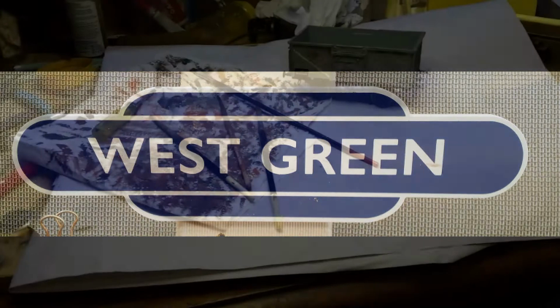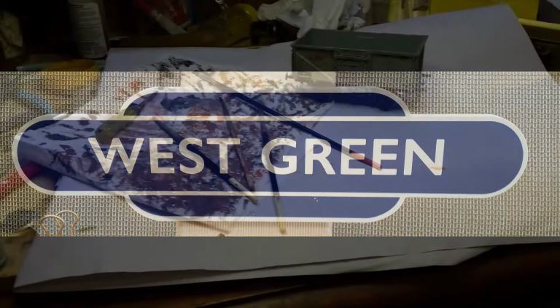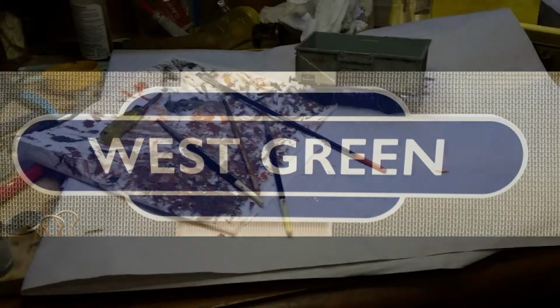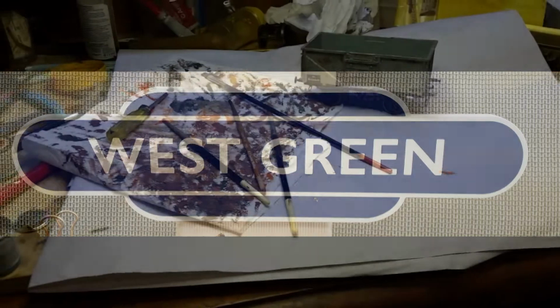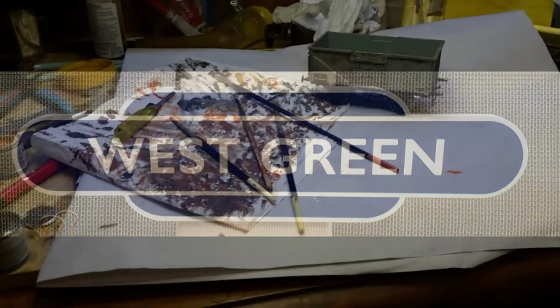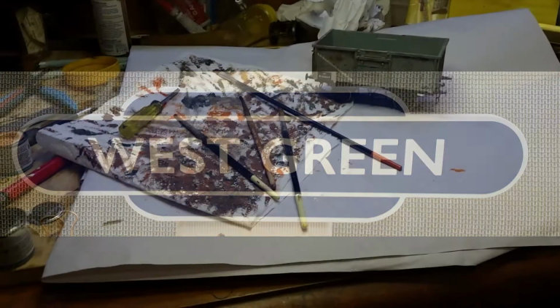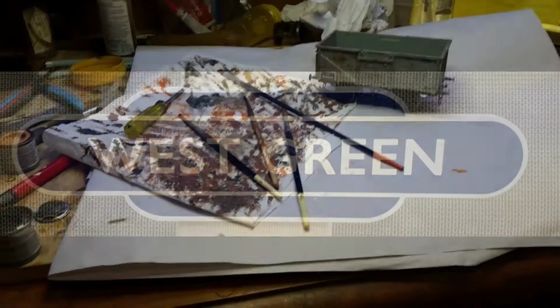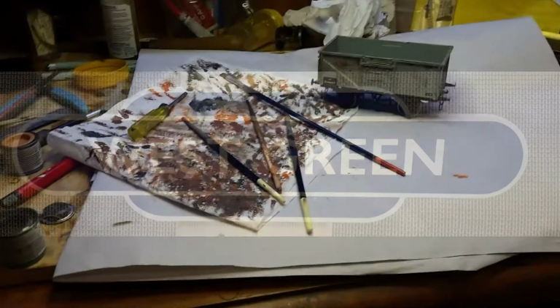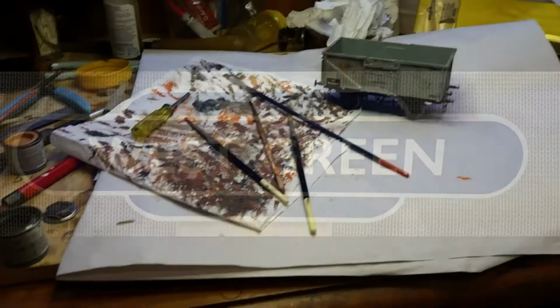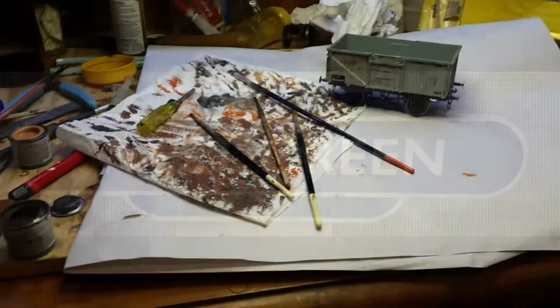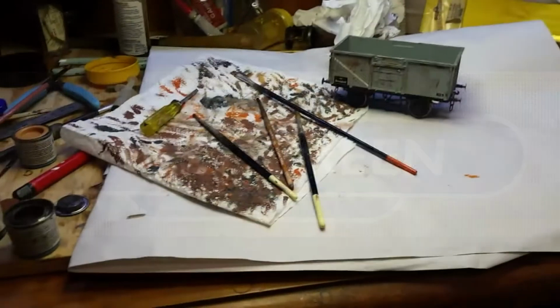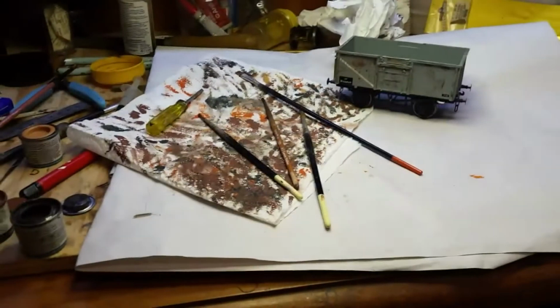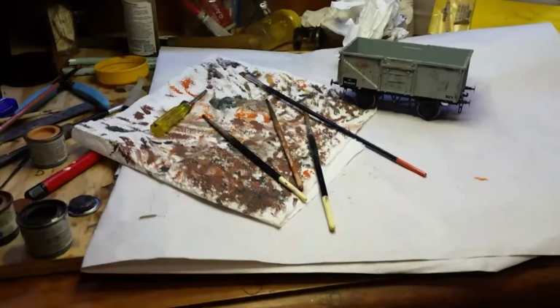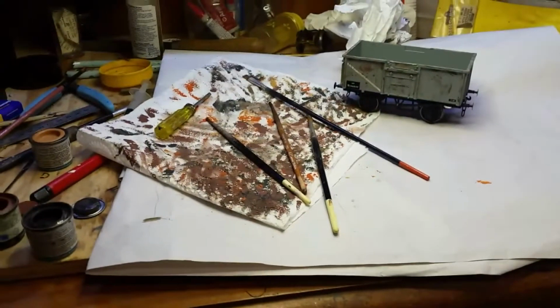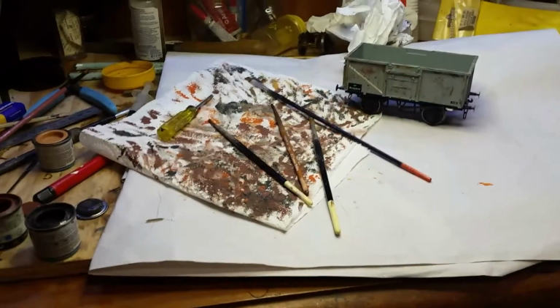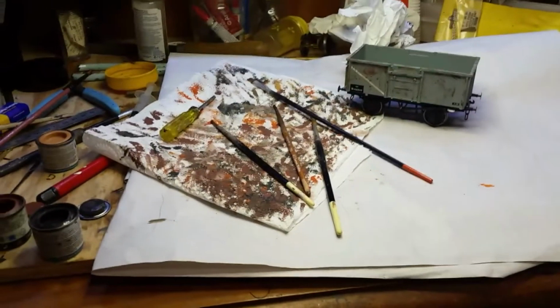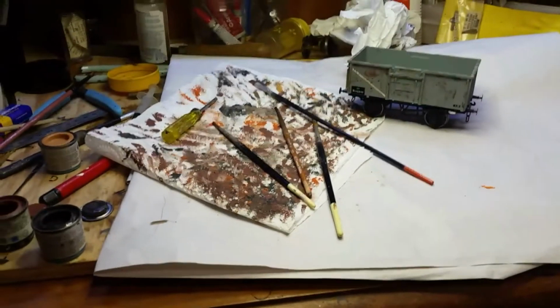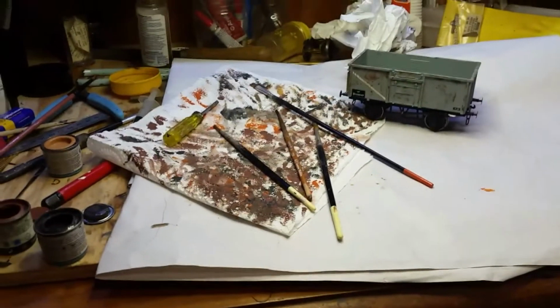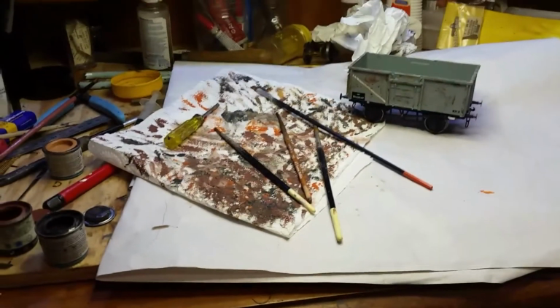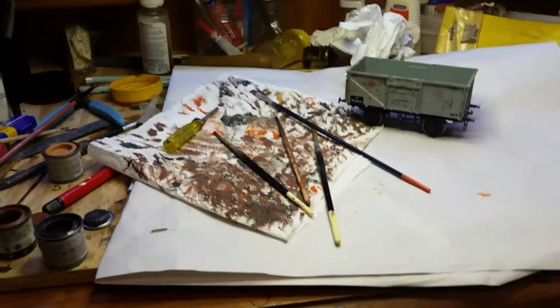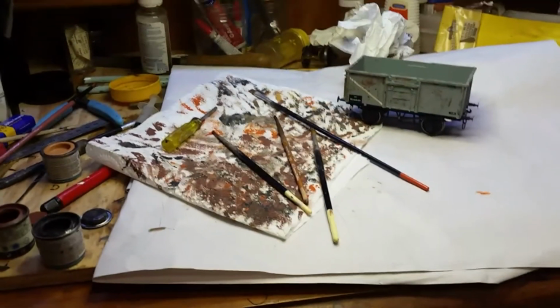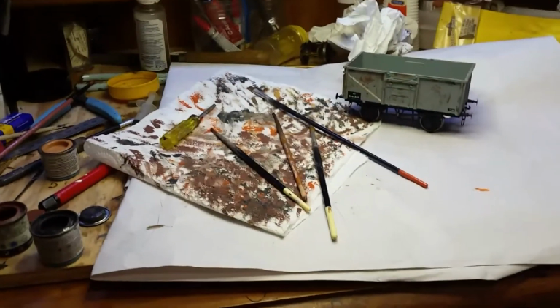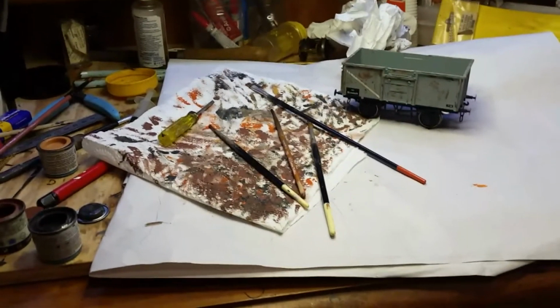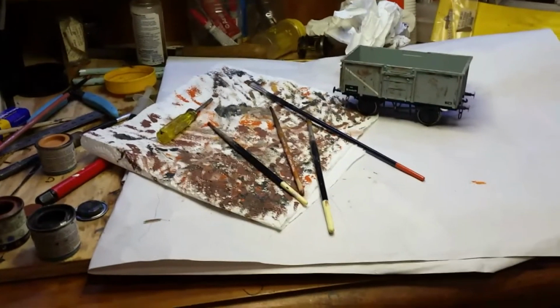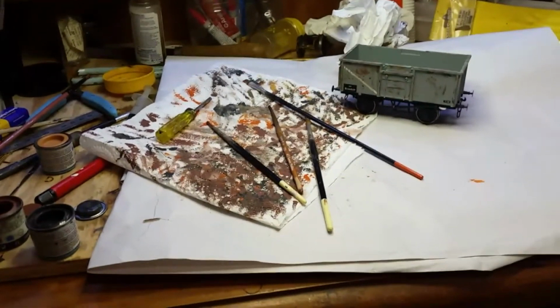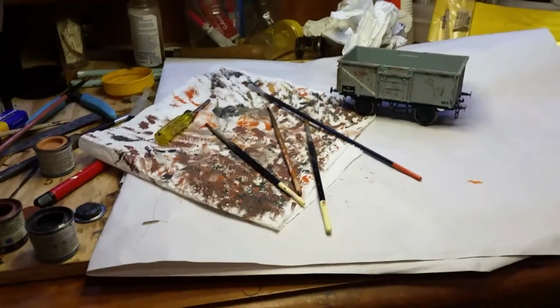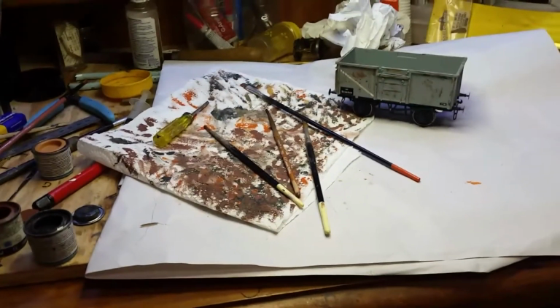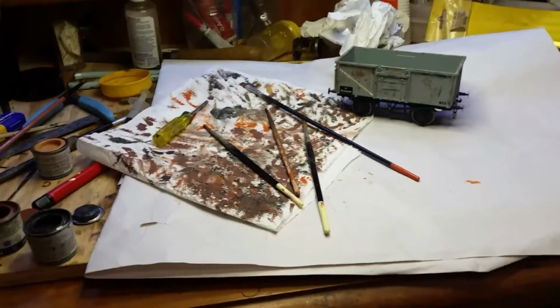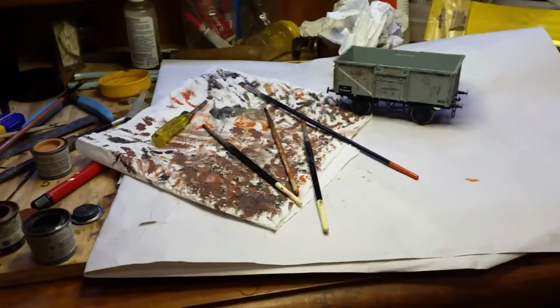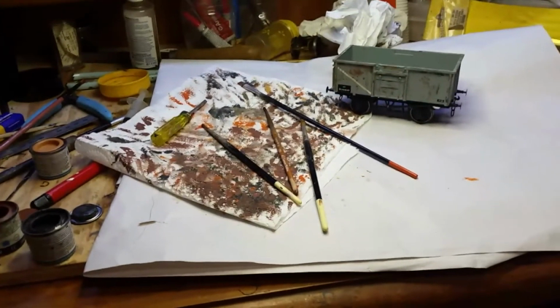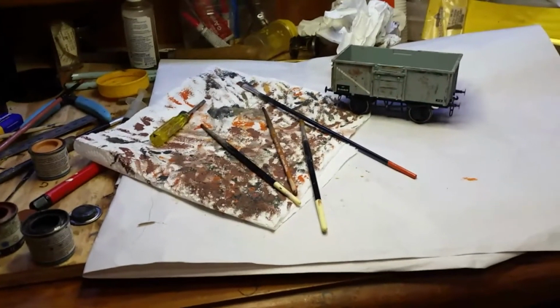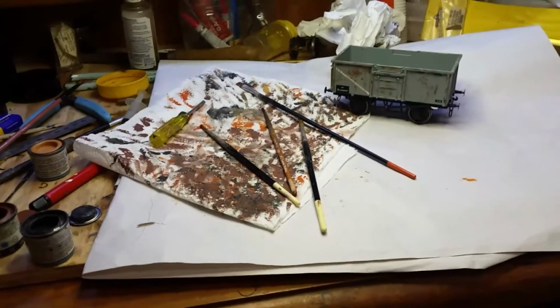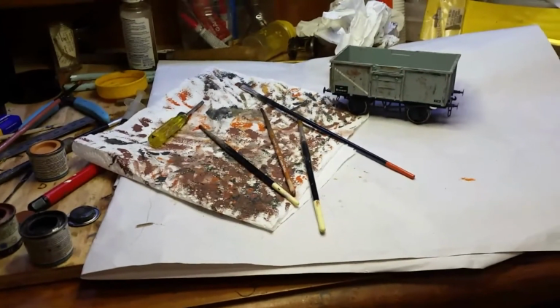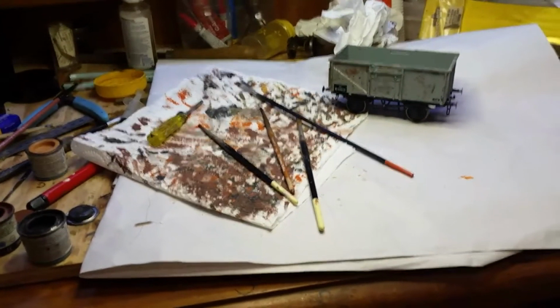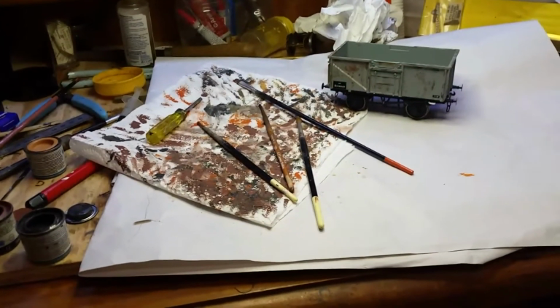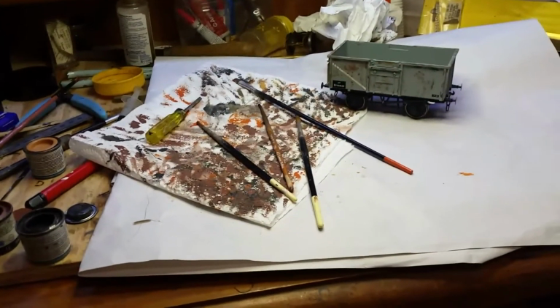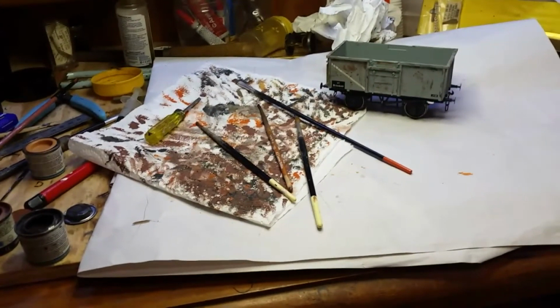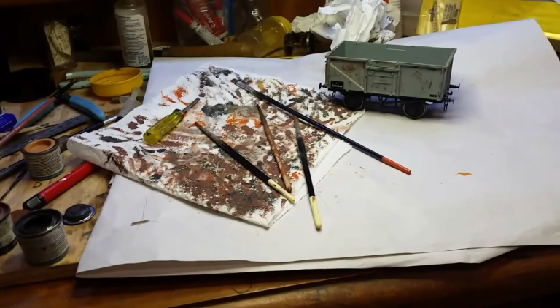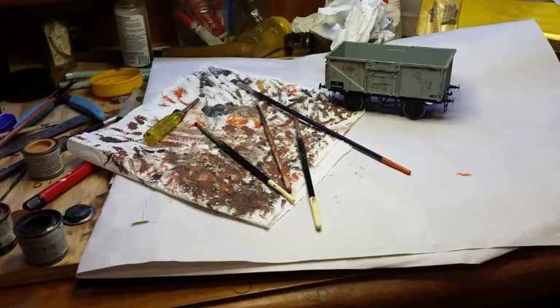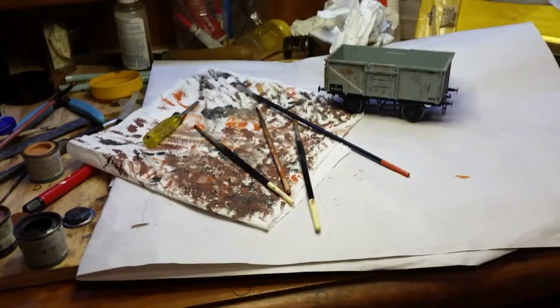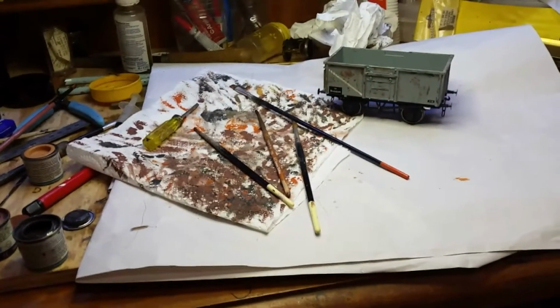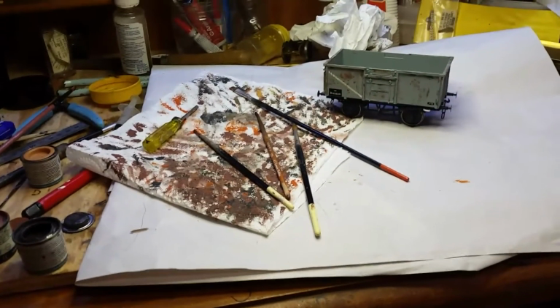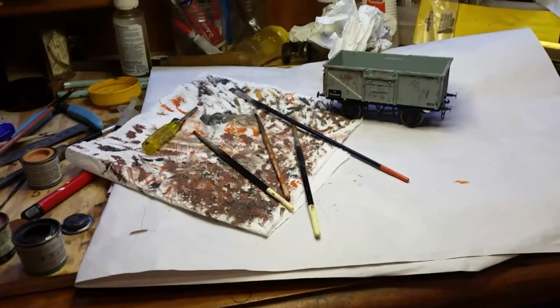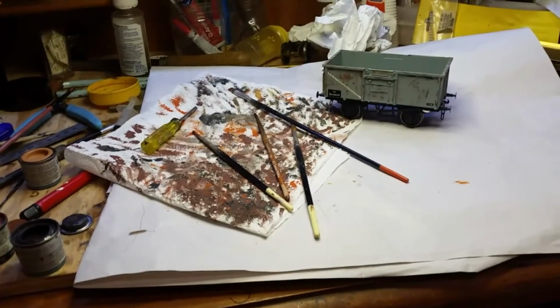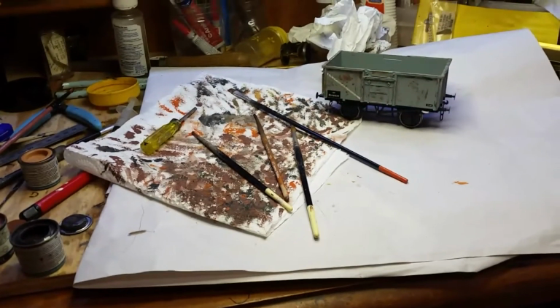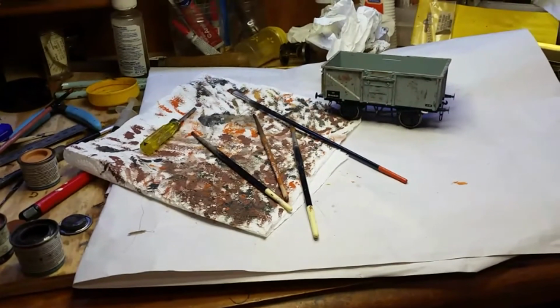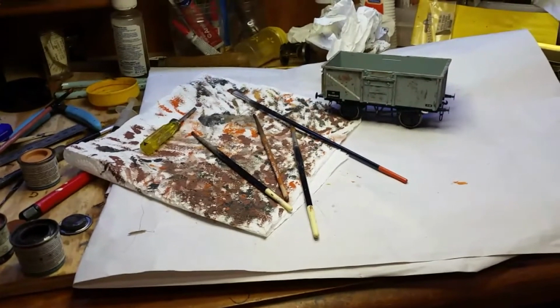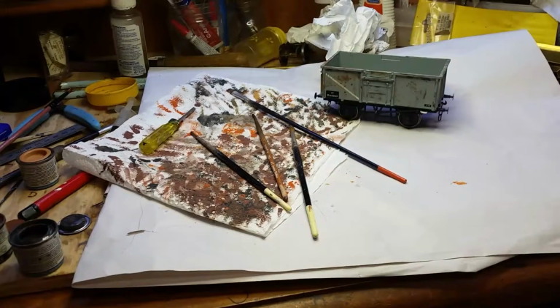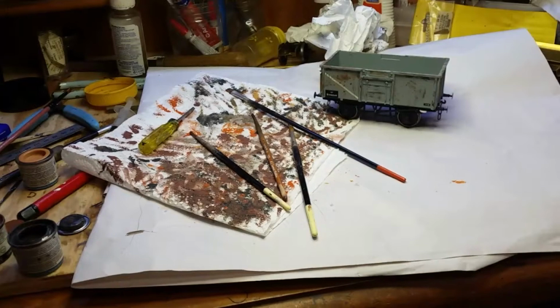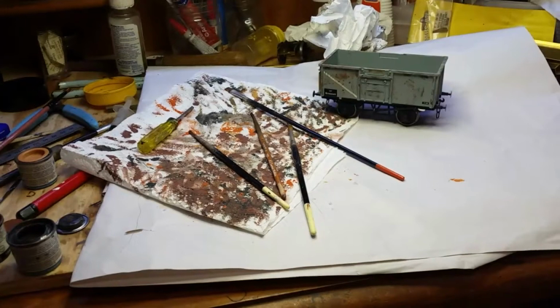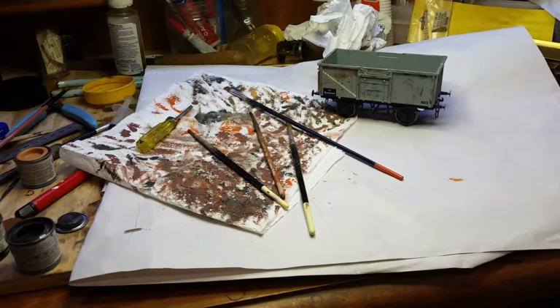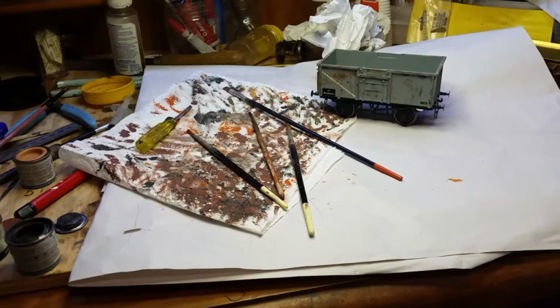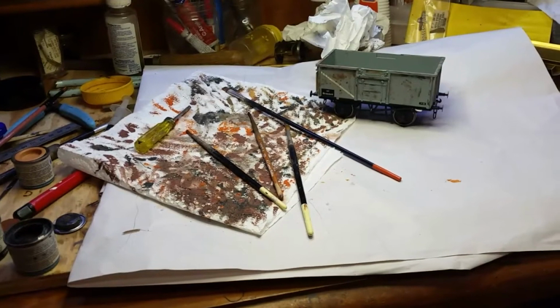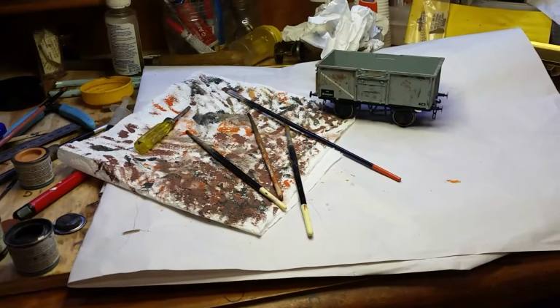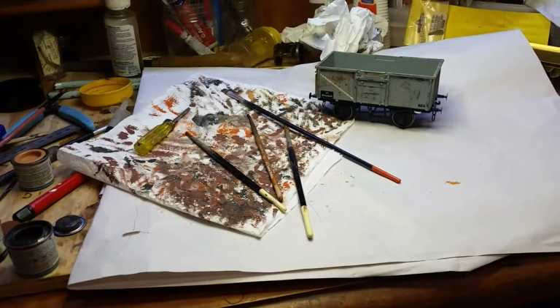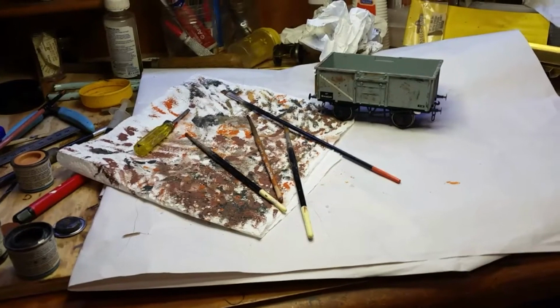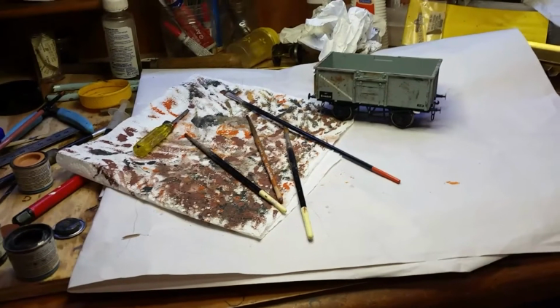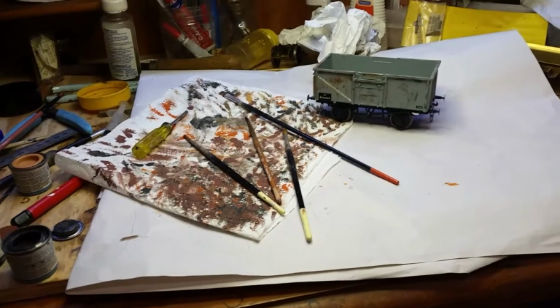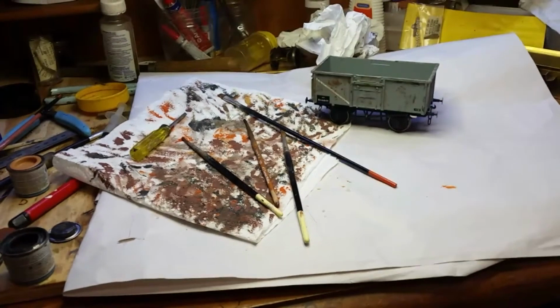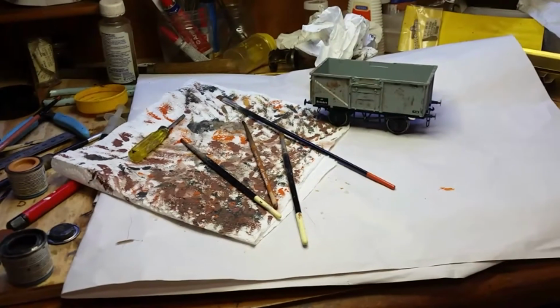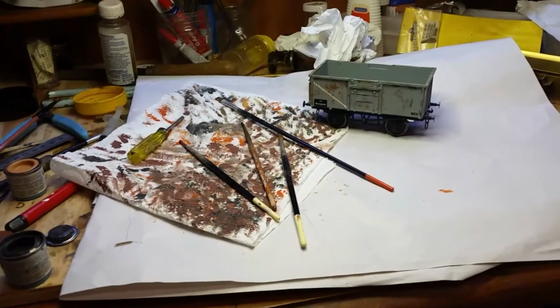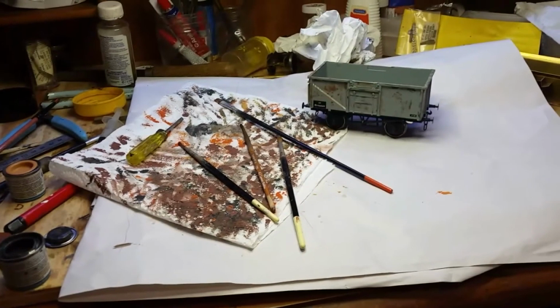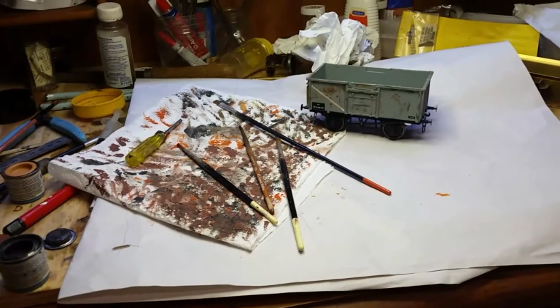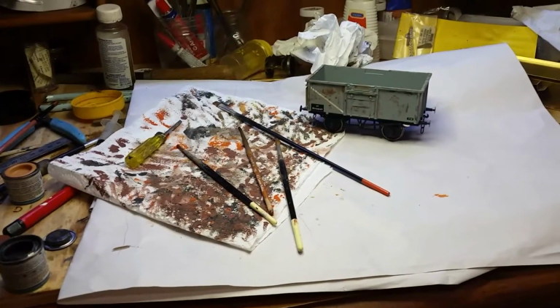Greetings, Steve here. Welcome to West Green. Today I just want to show you my way of weathering wagons.